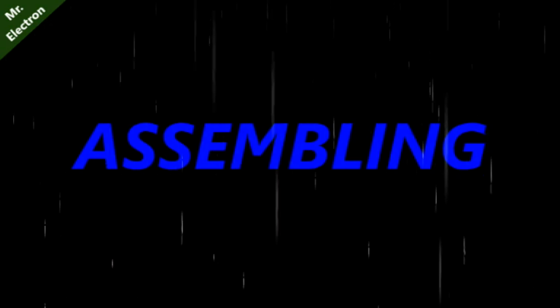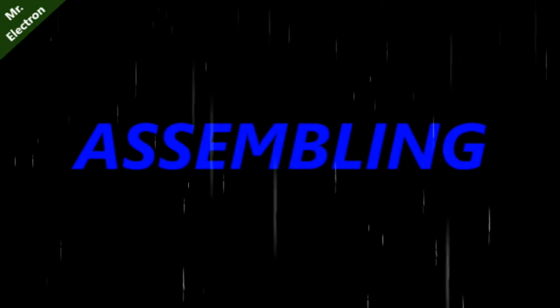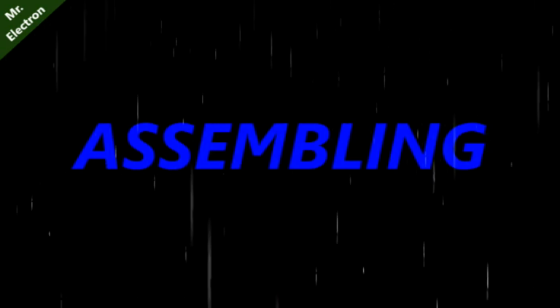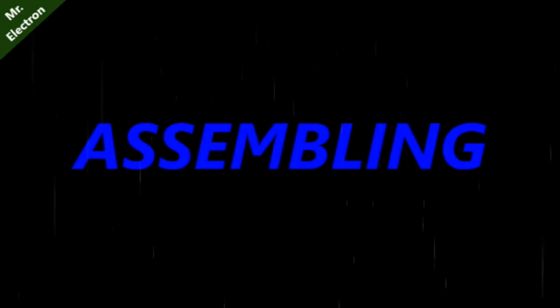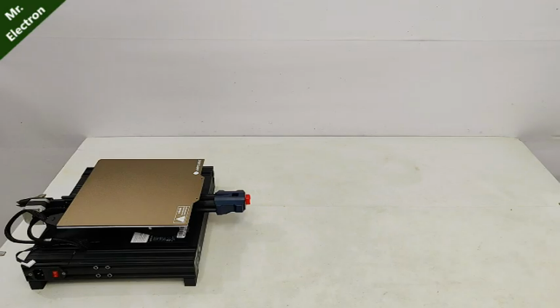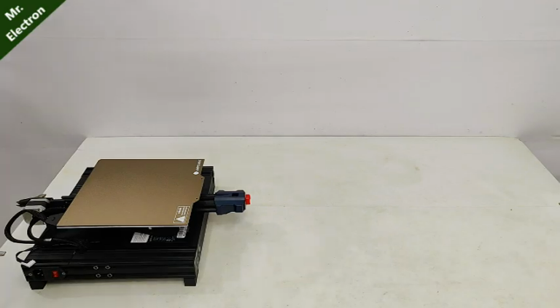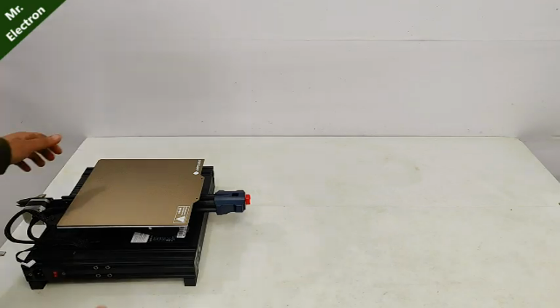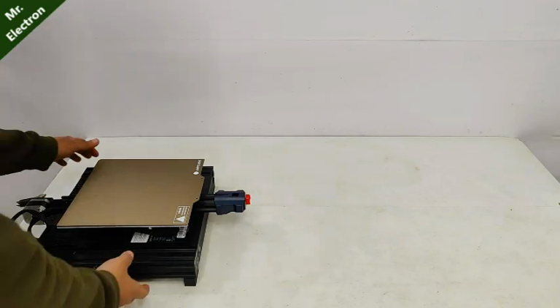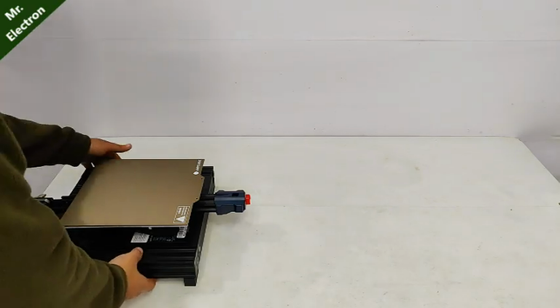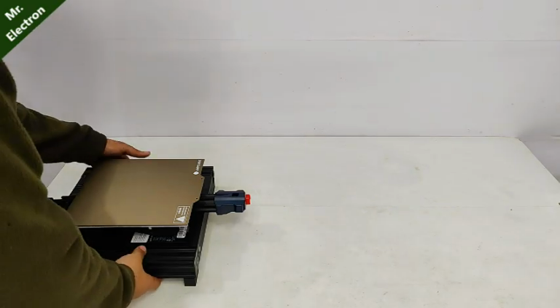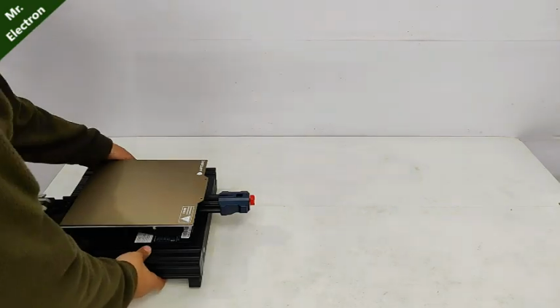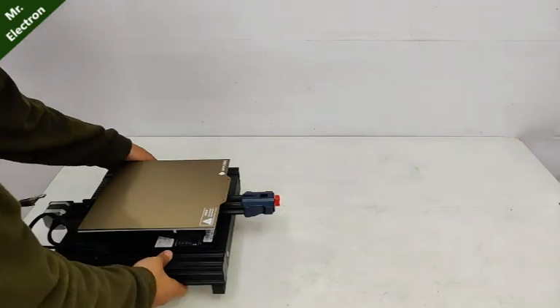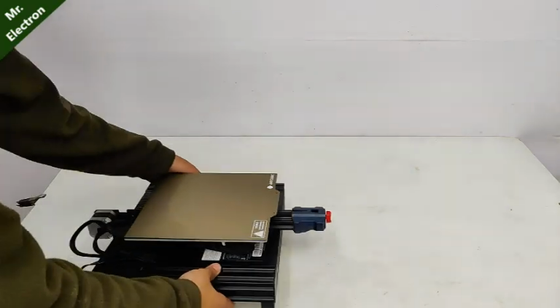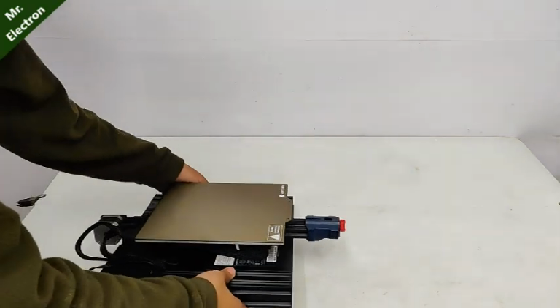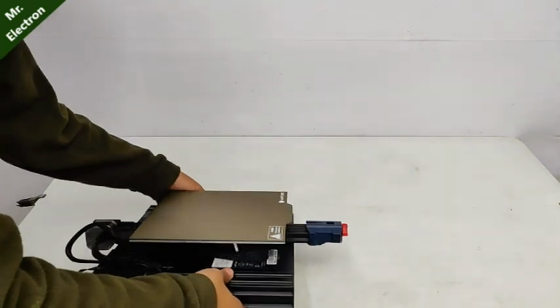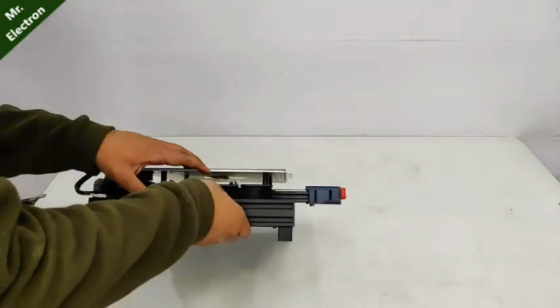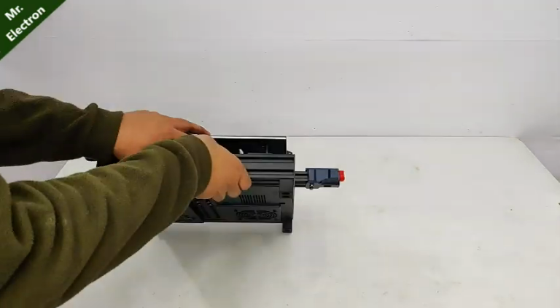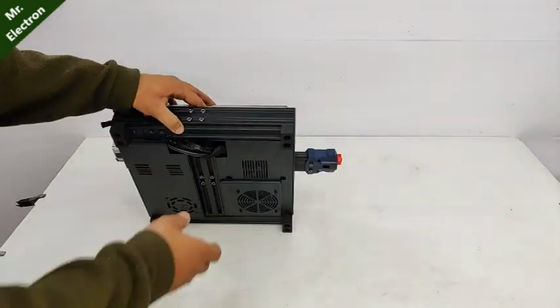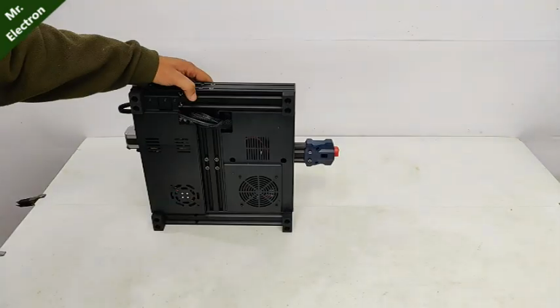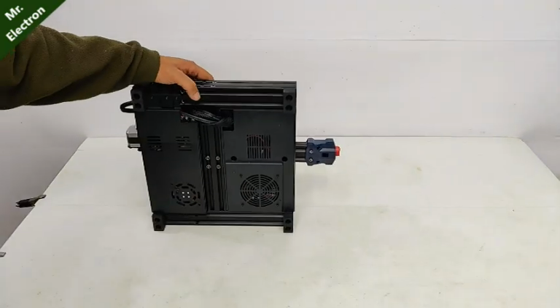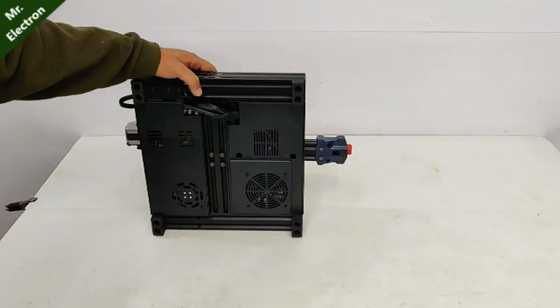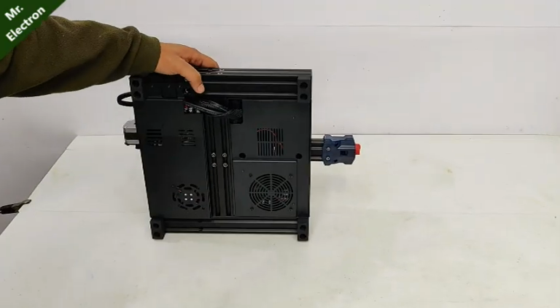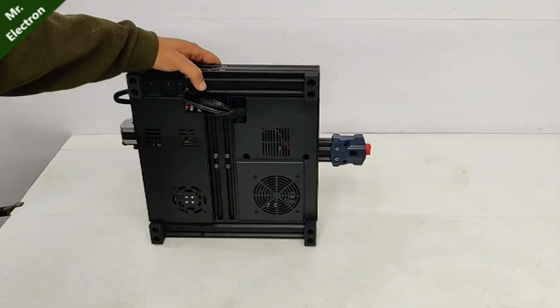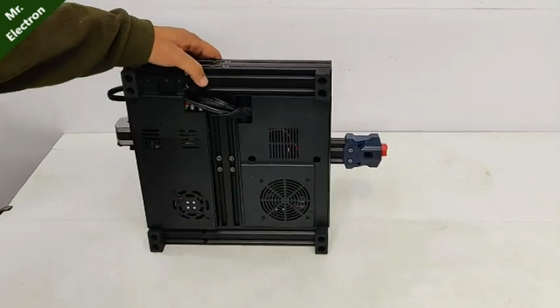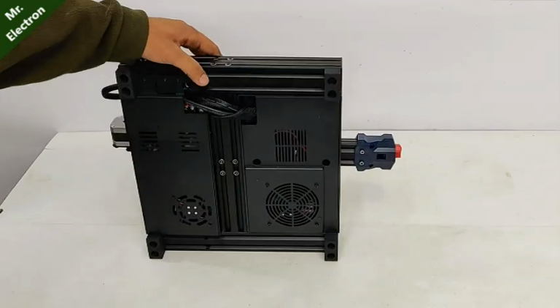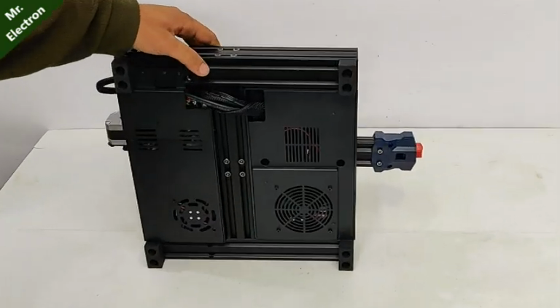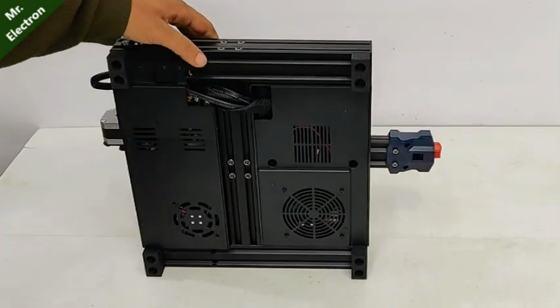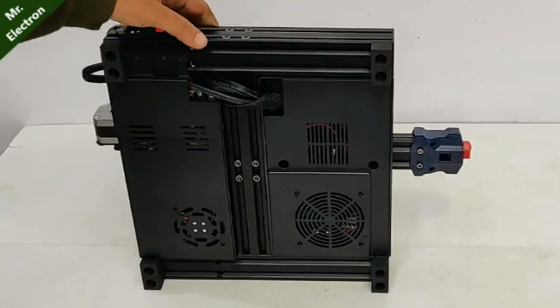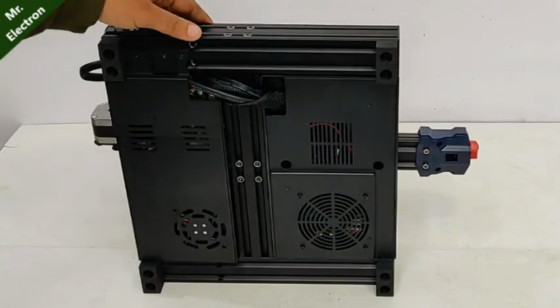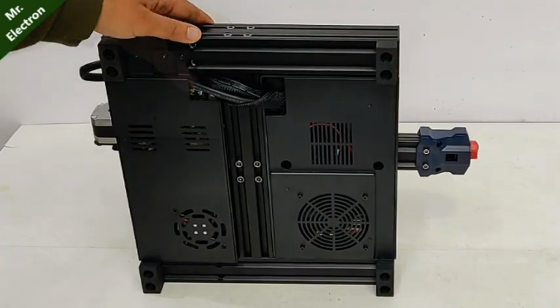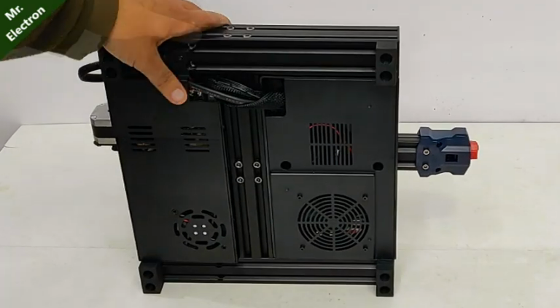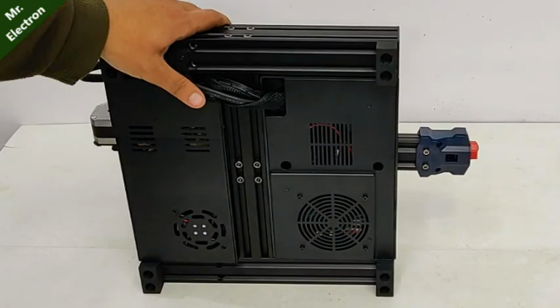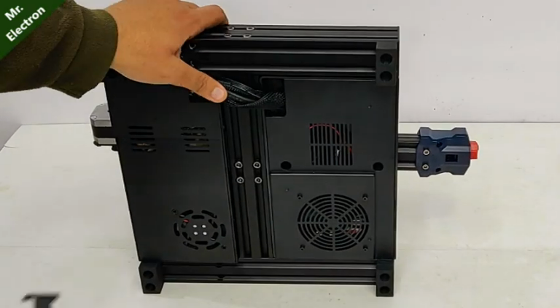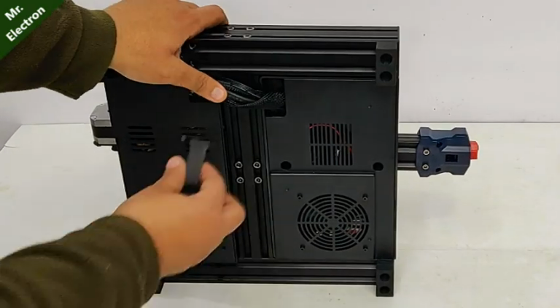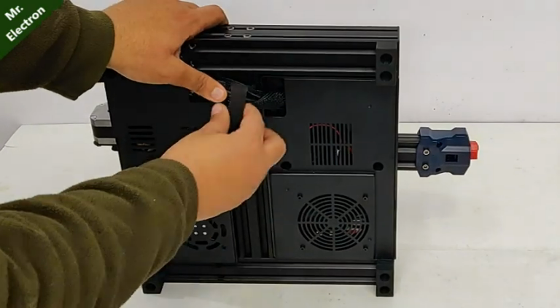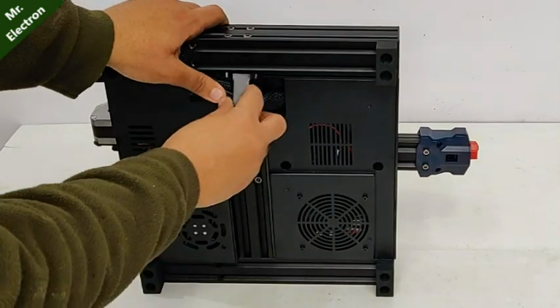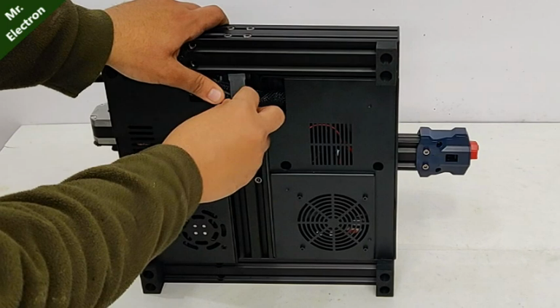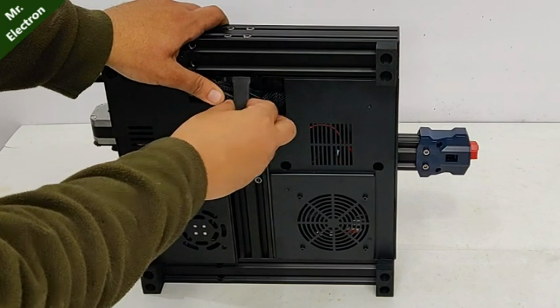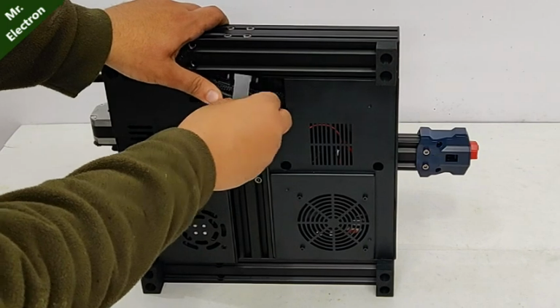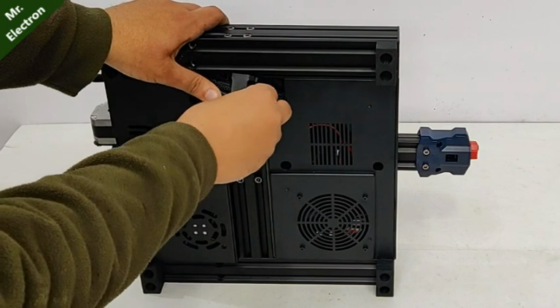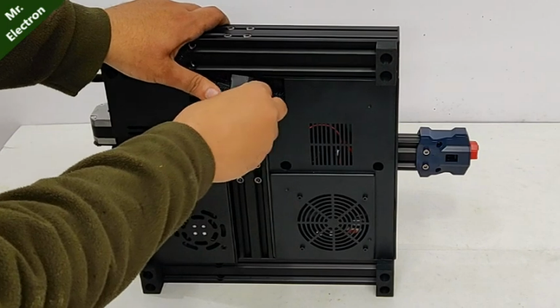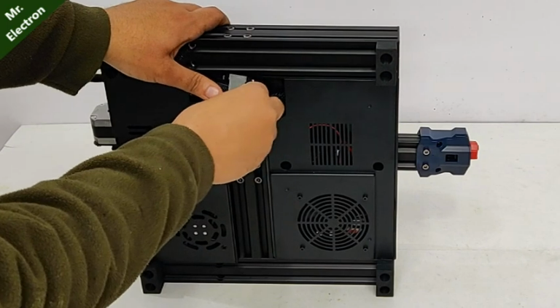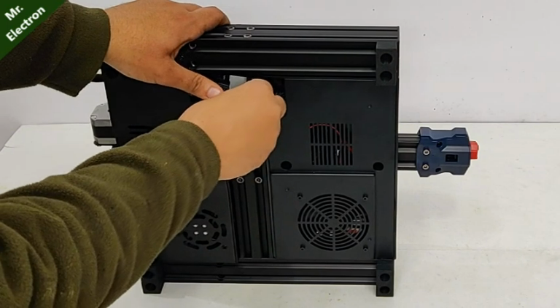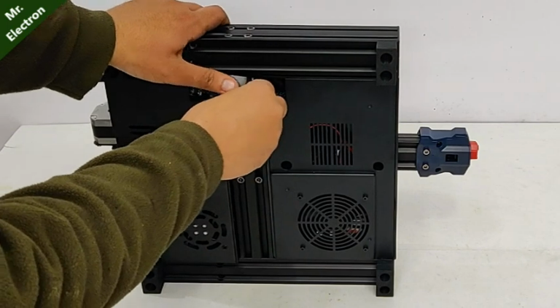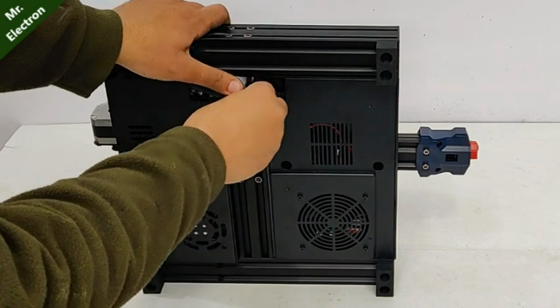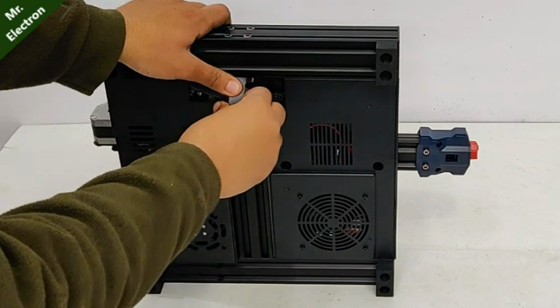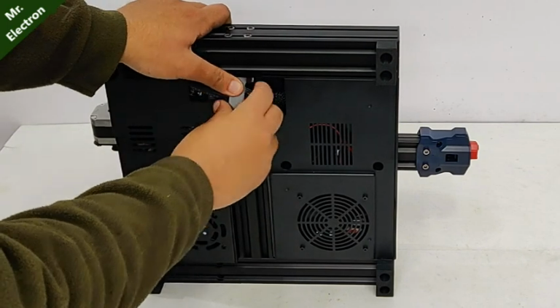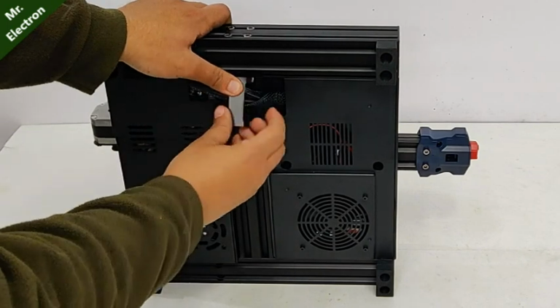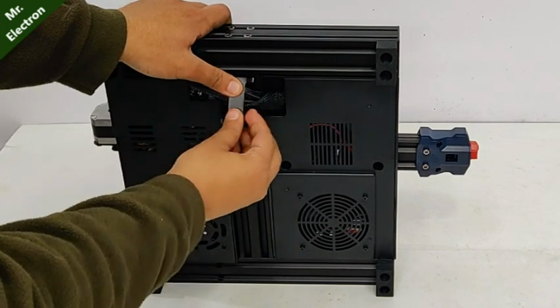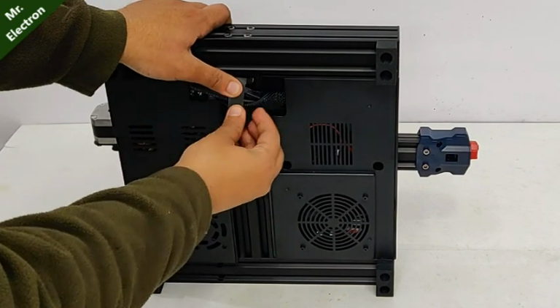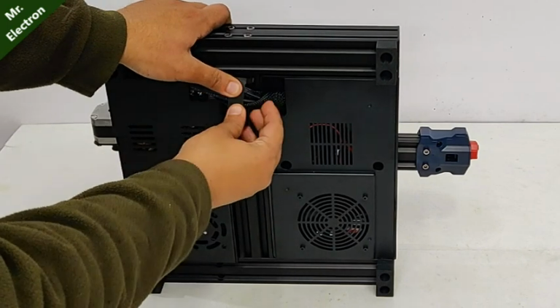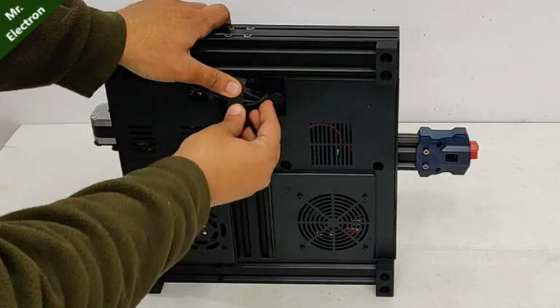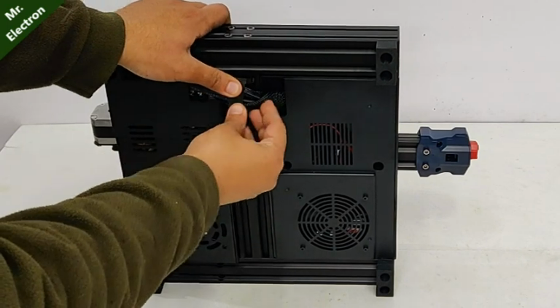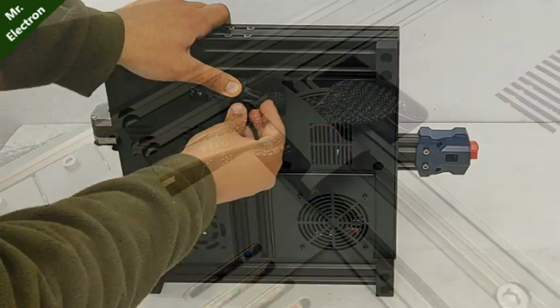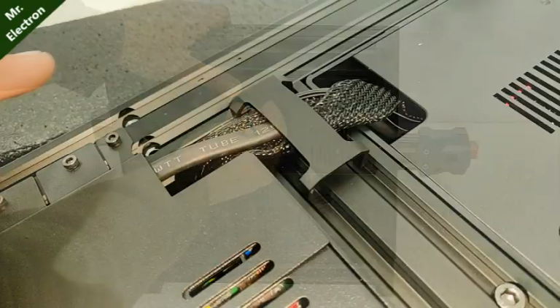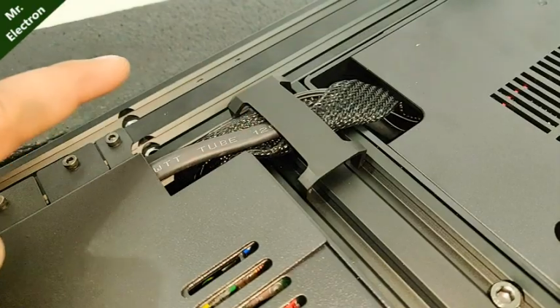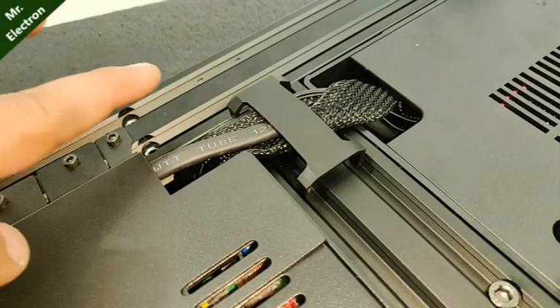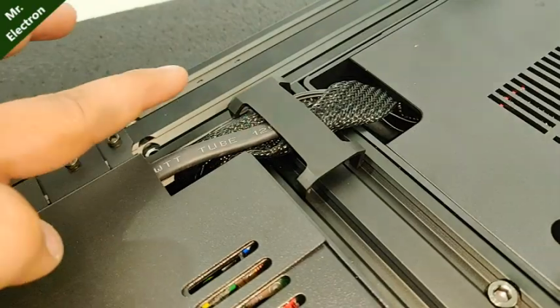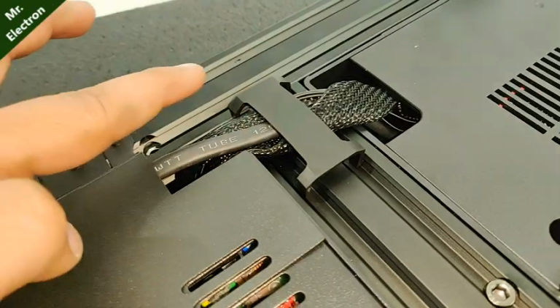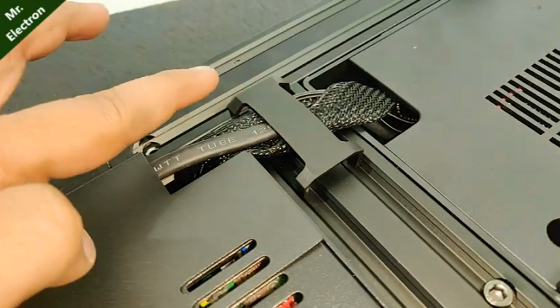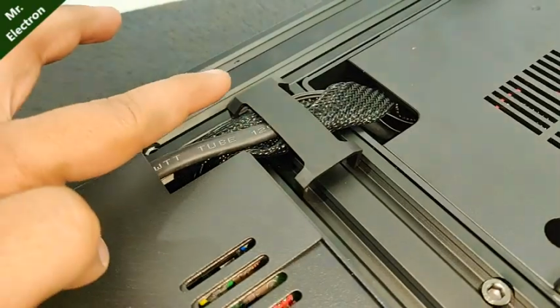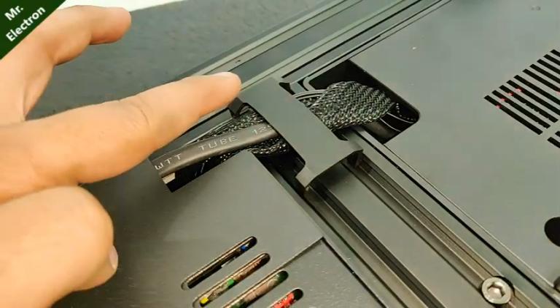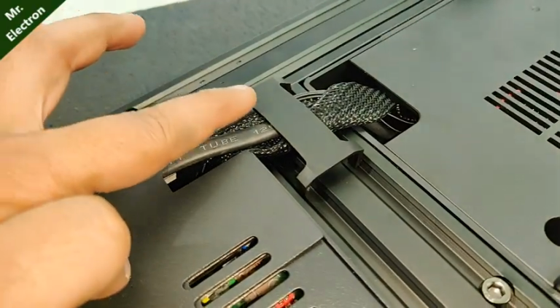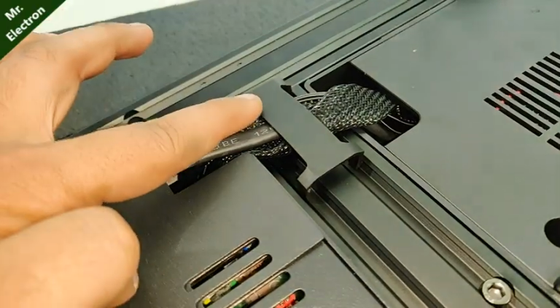Hi, in this video I will be reviewing and assembling the new Anycubic Cobra 3D printer.